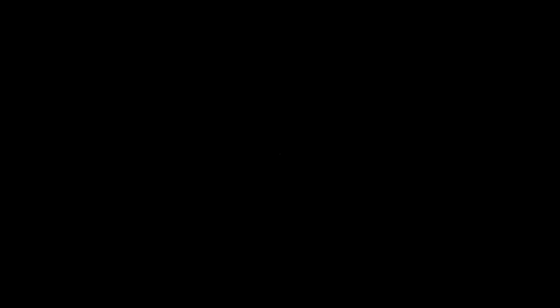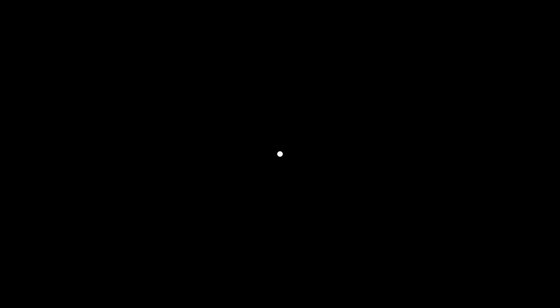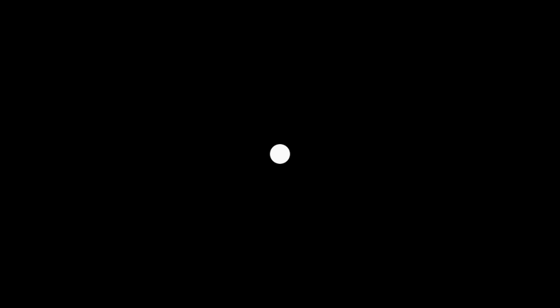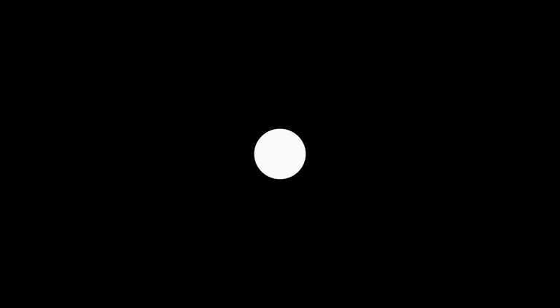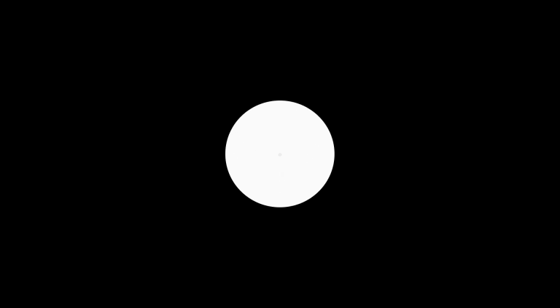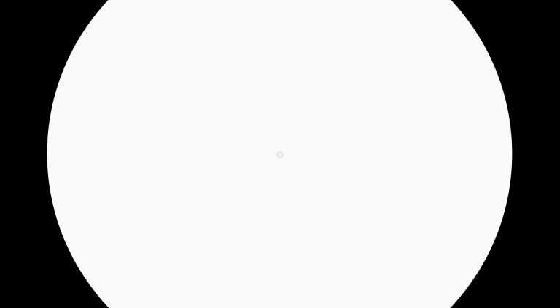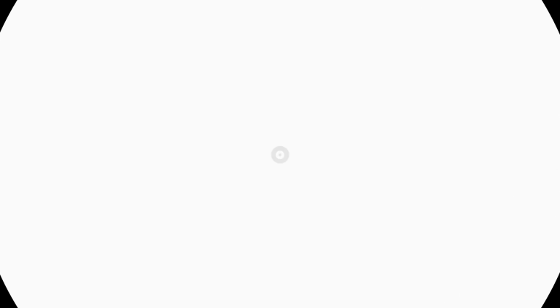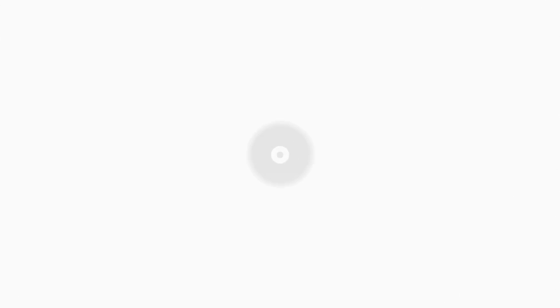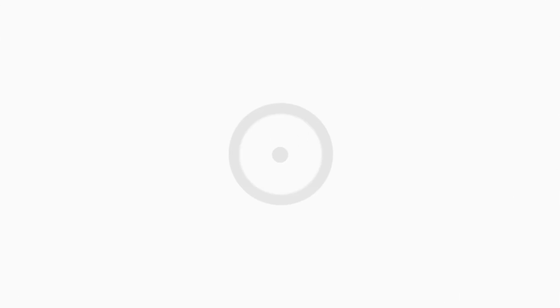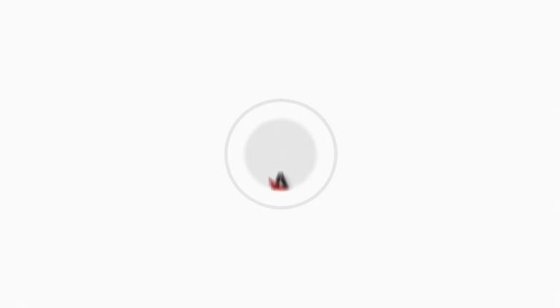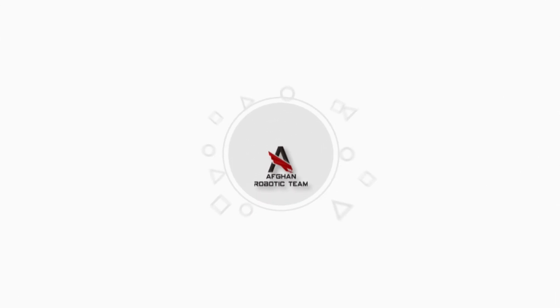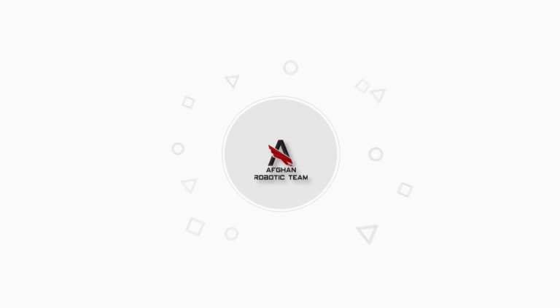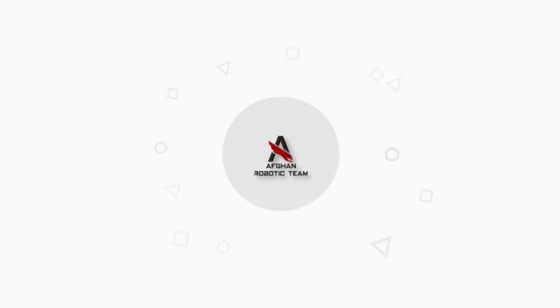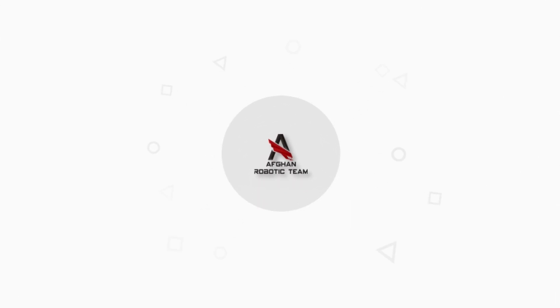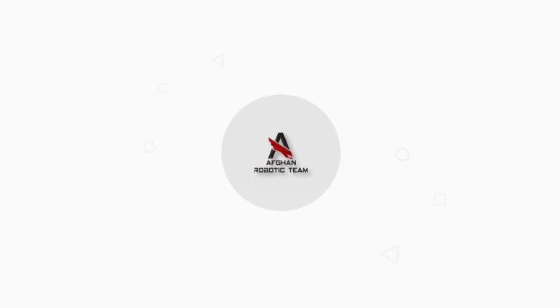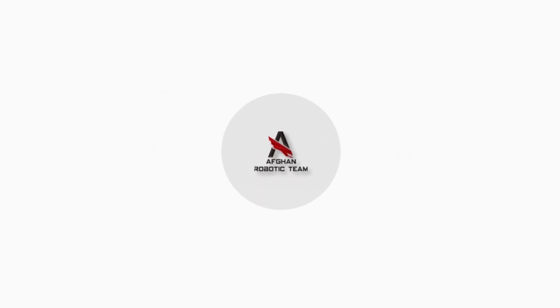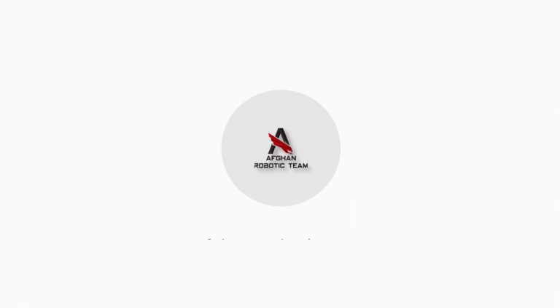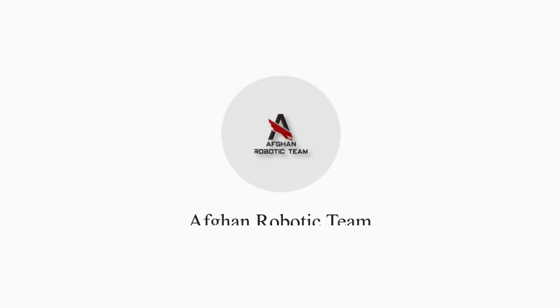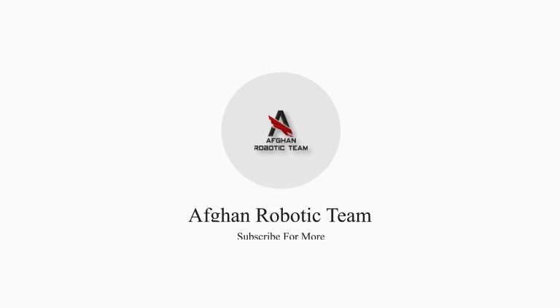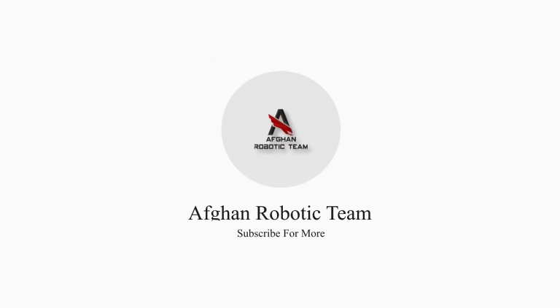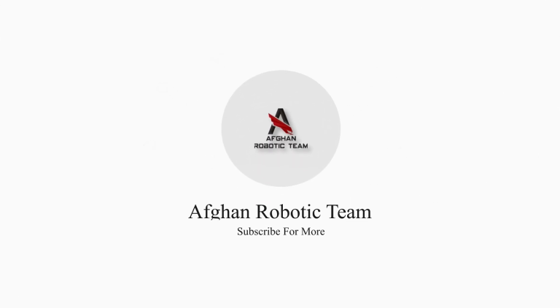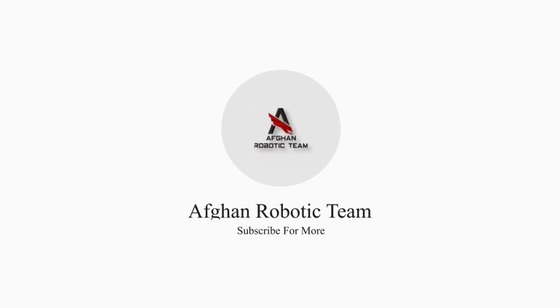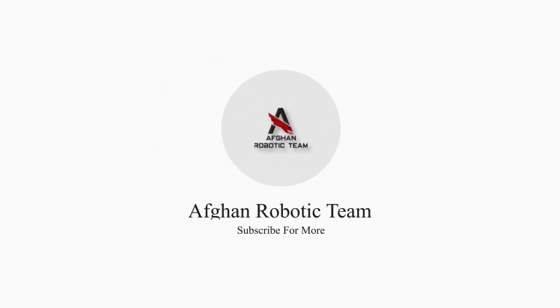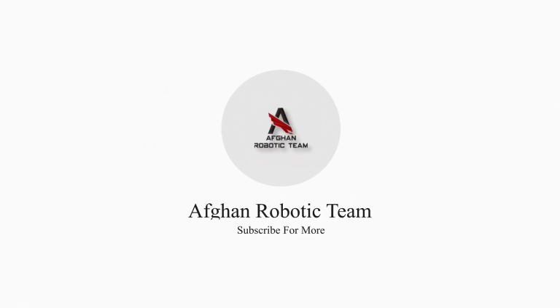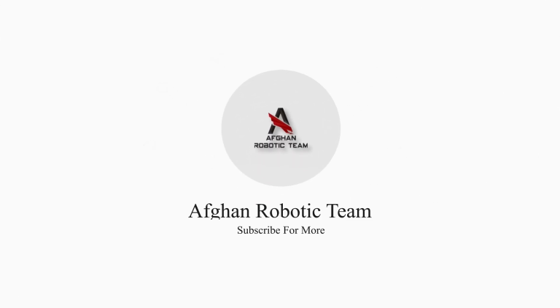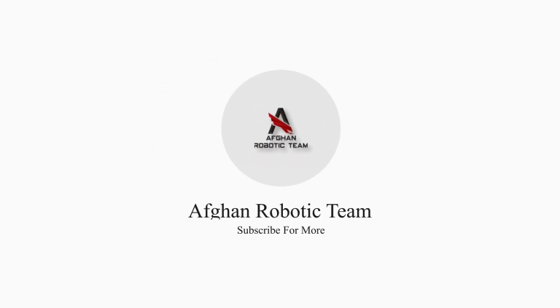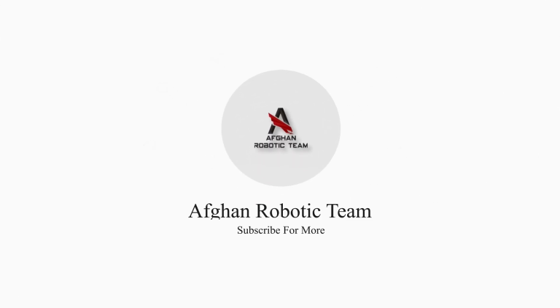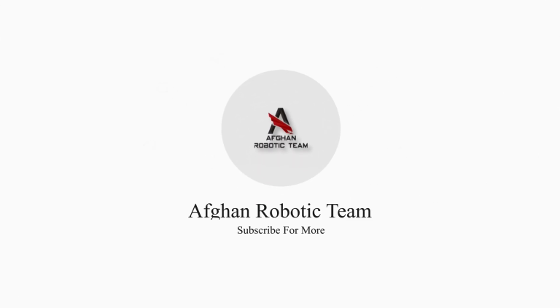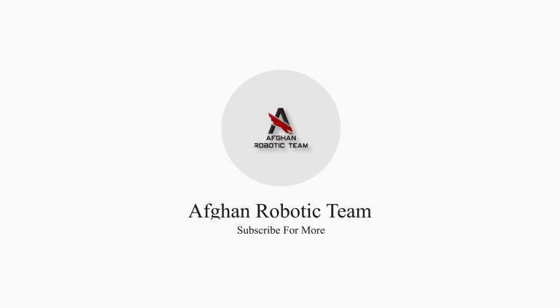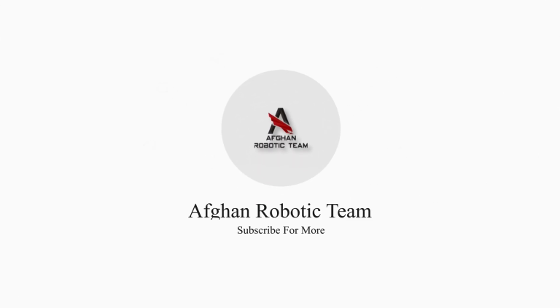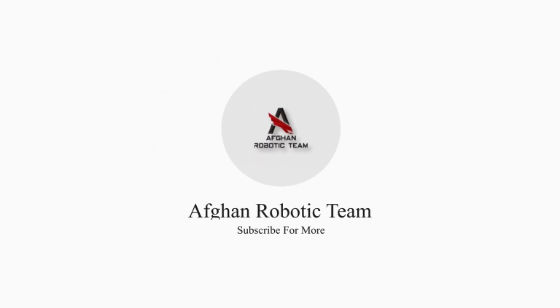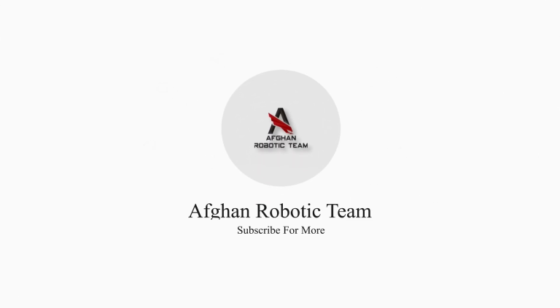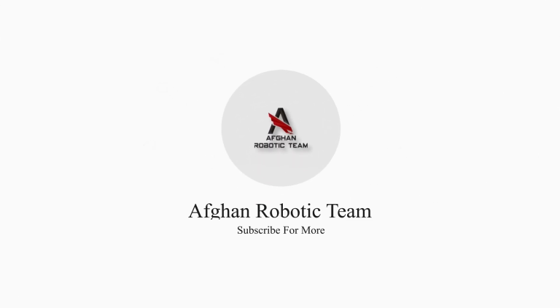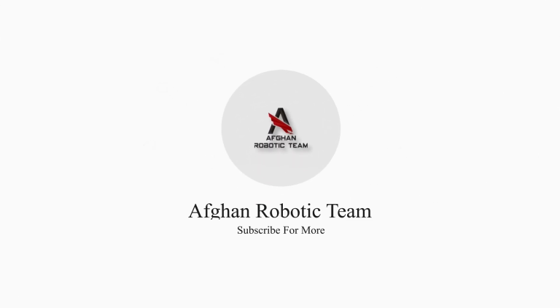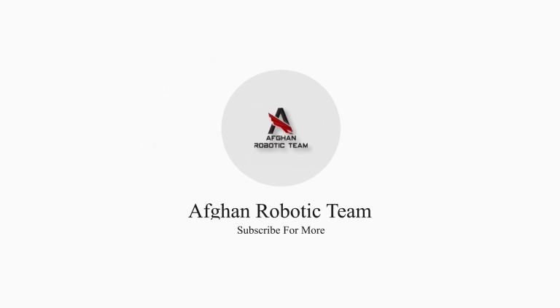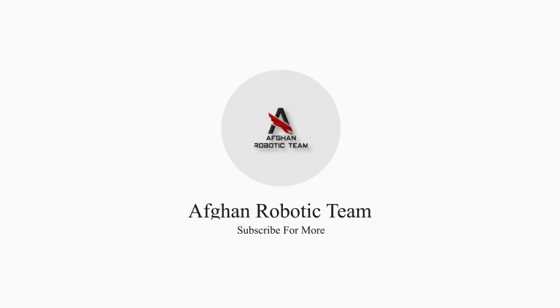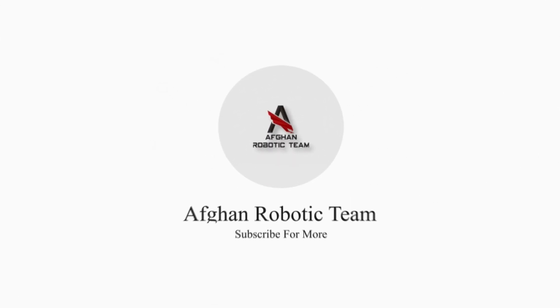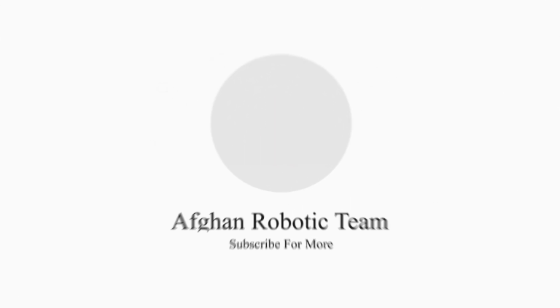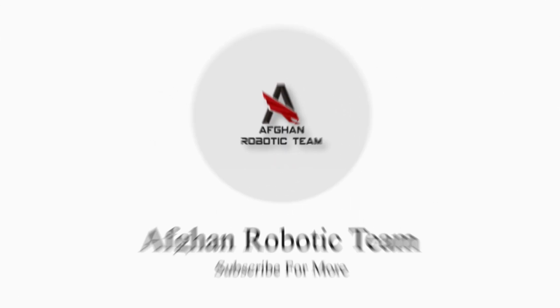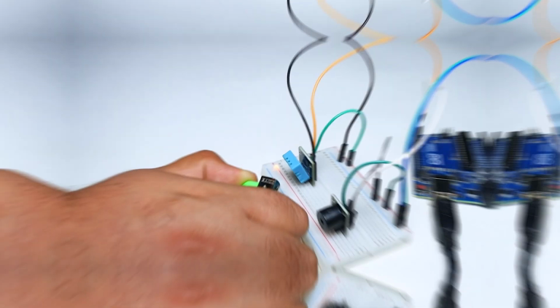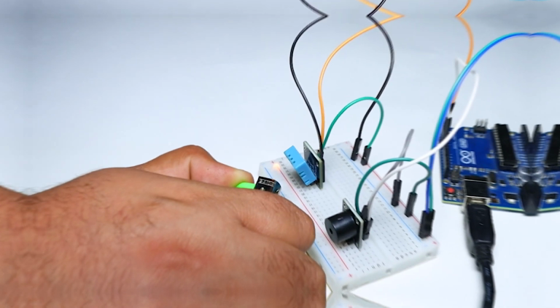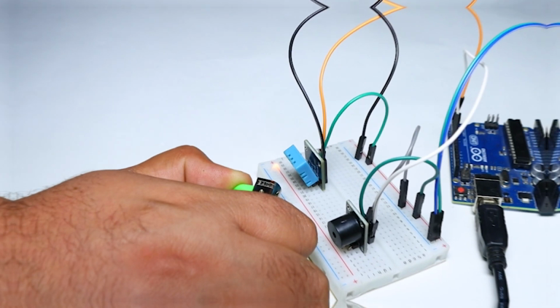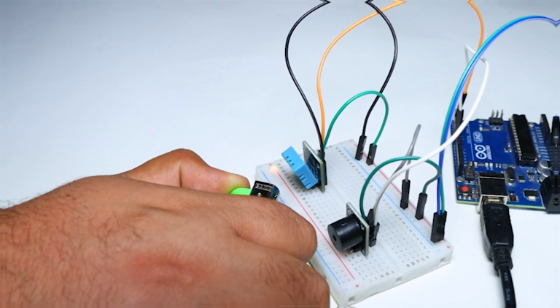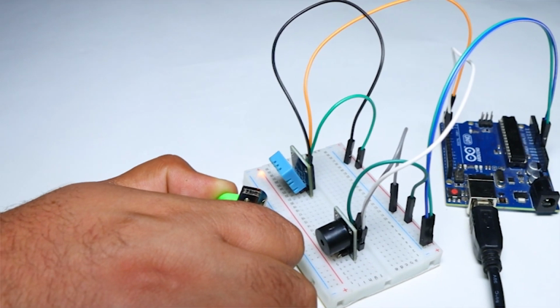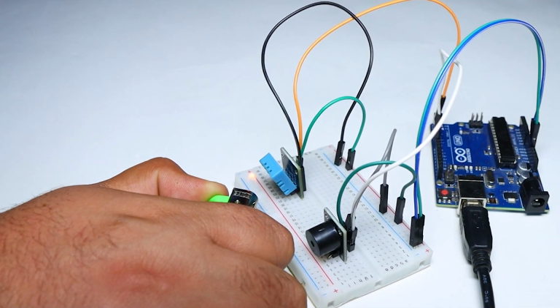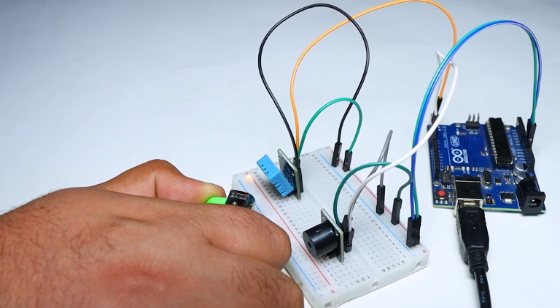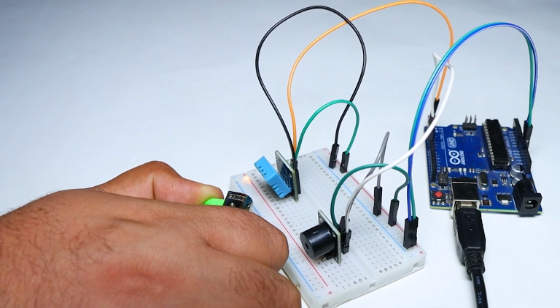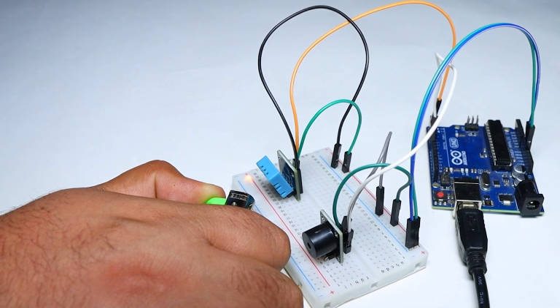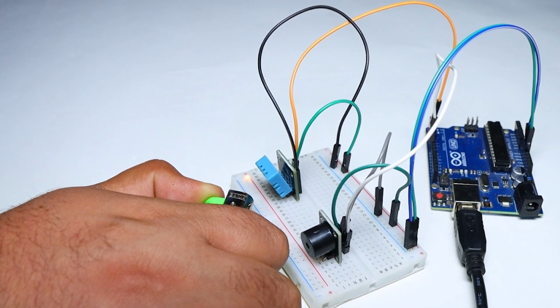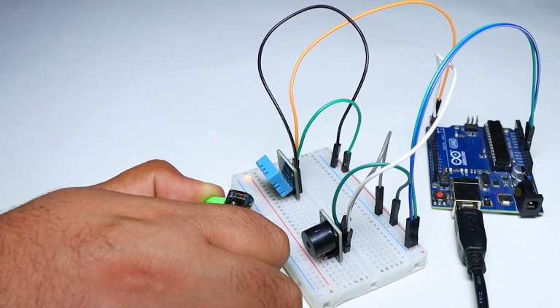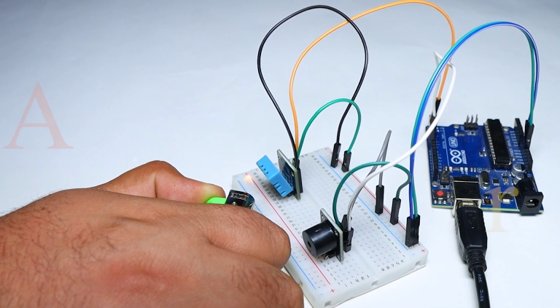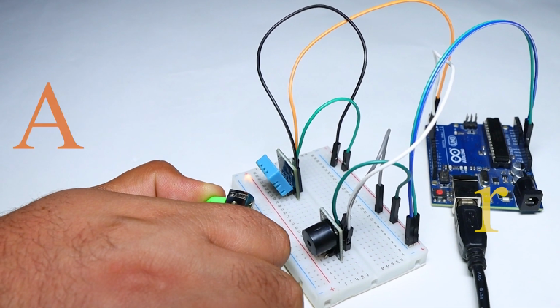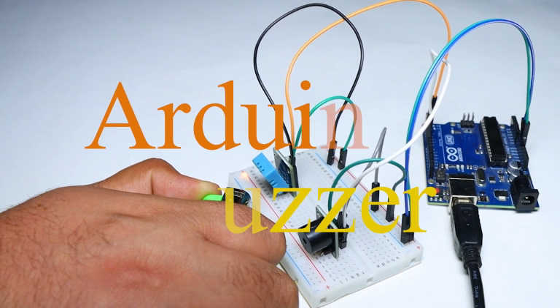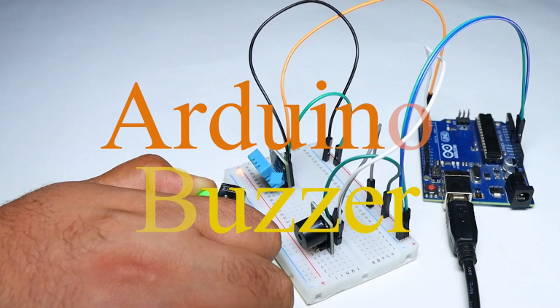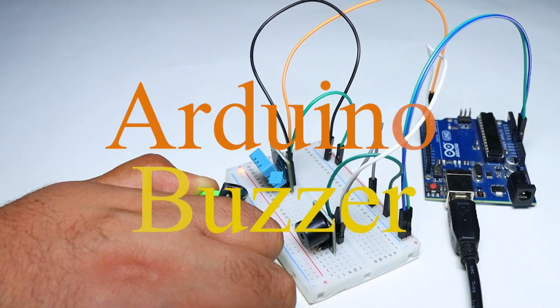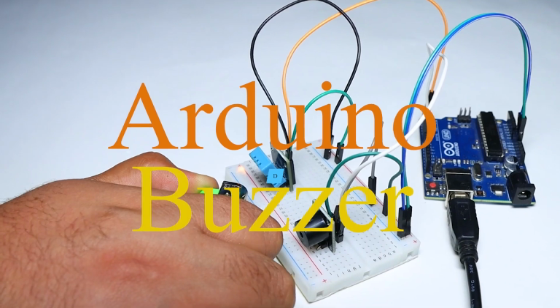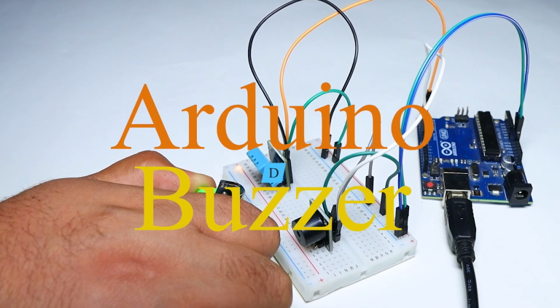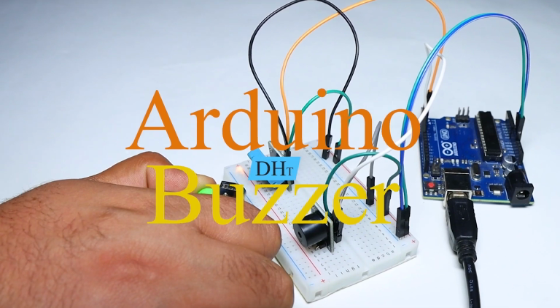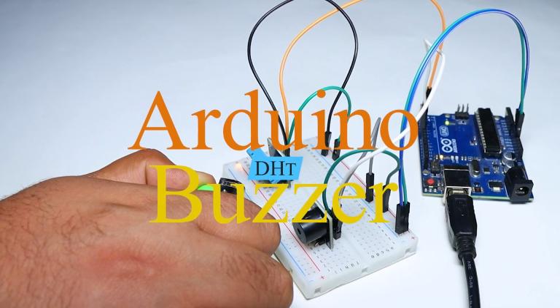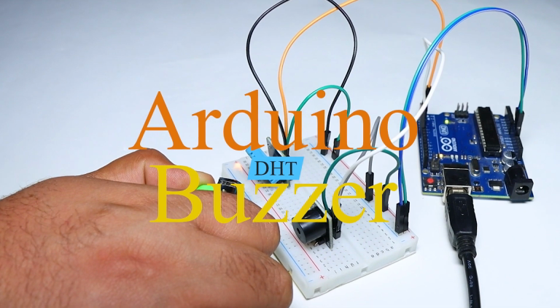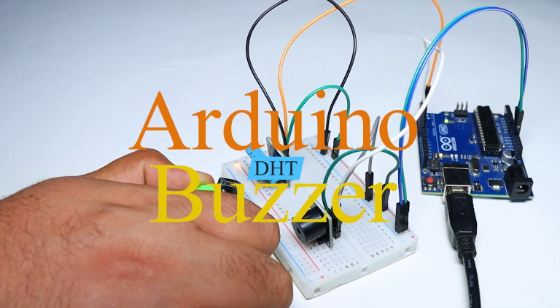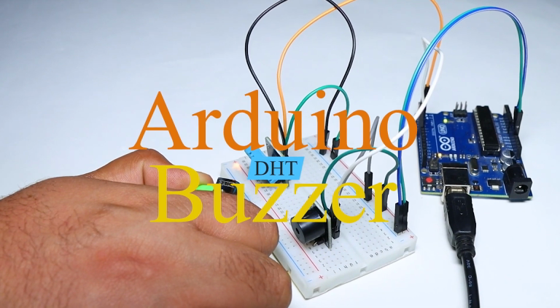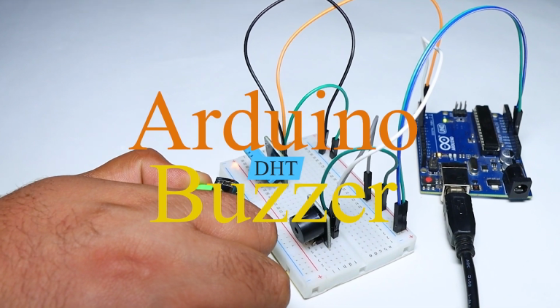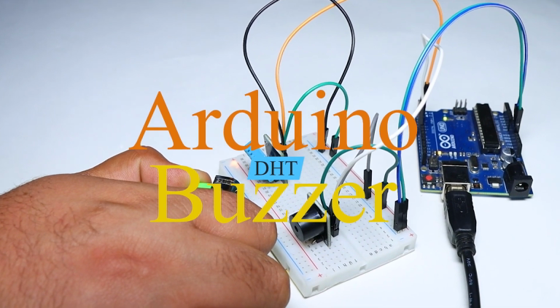Hello and welcome back to our channel. Today we have an exciting project for you: a DHT buzzer with Arduino Uno.